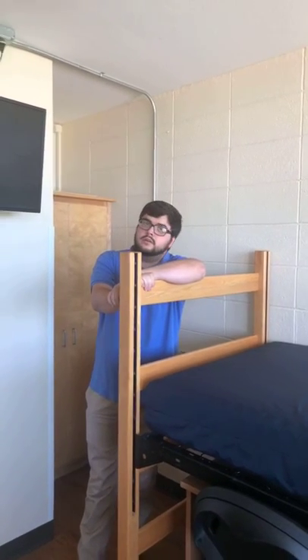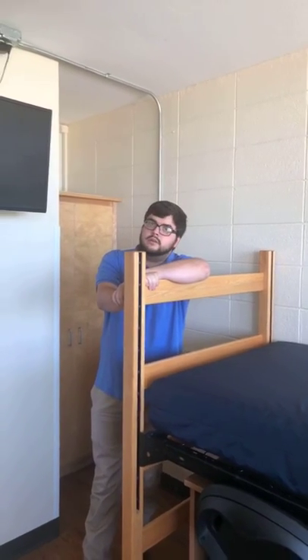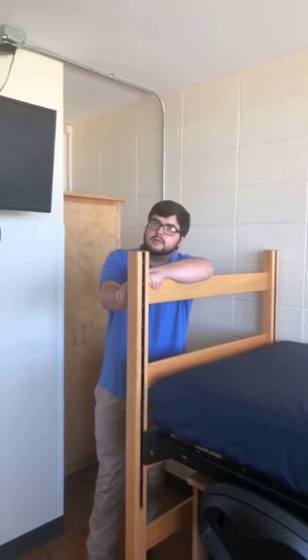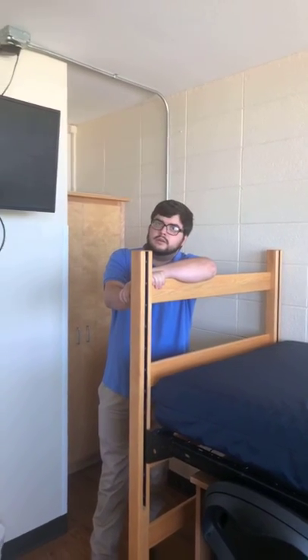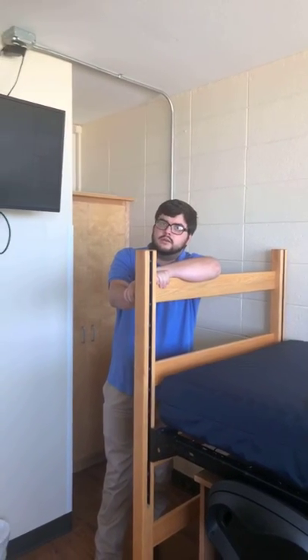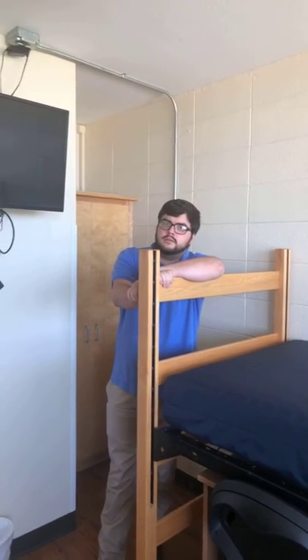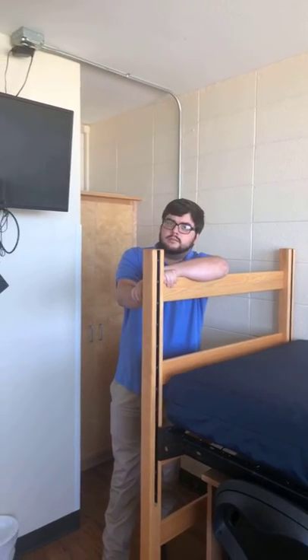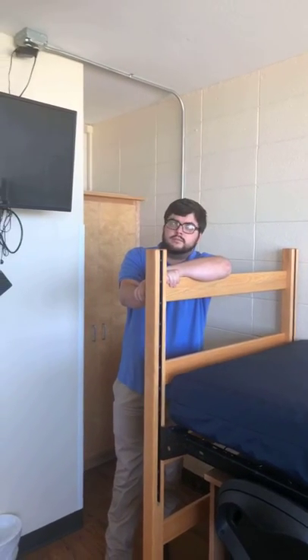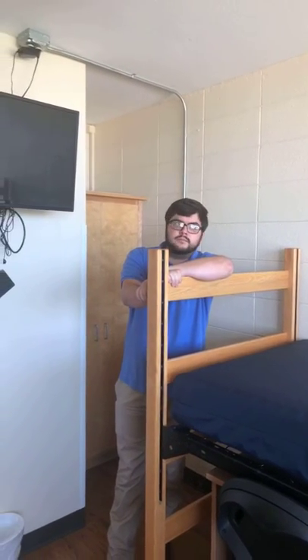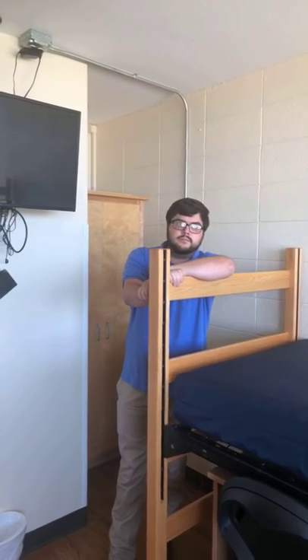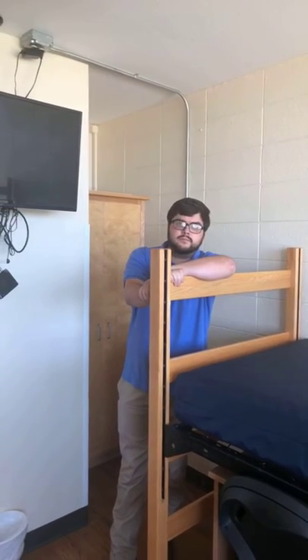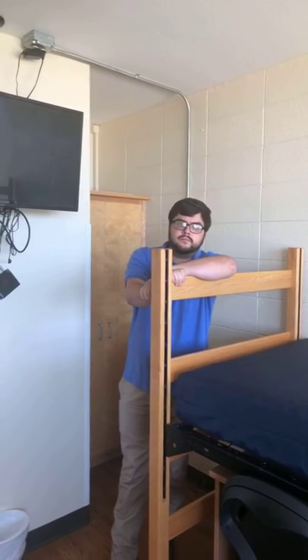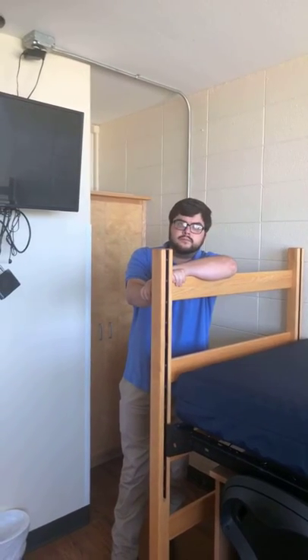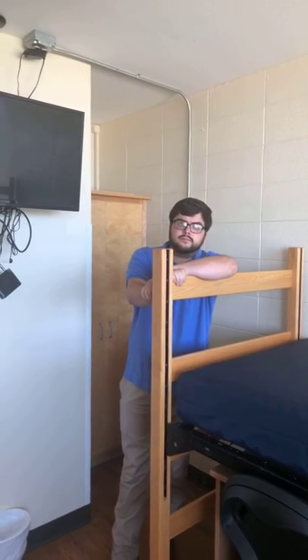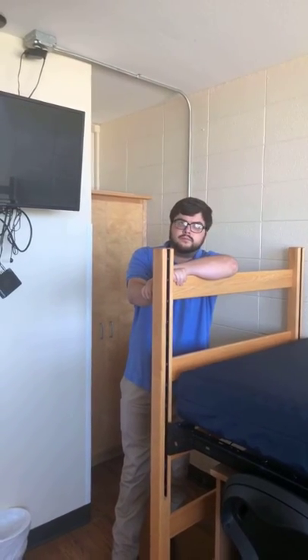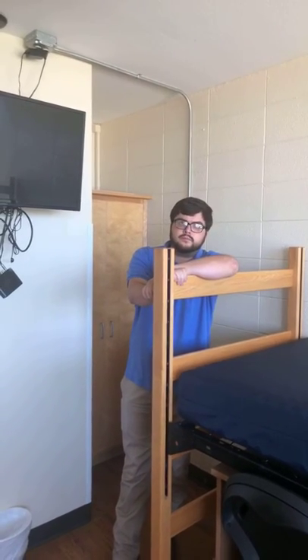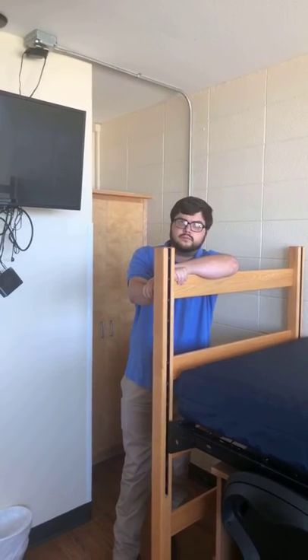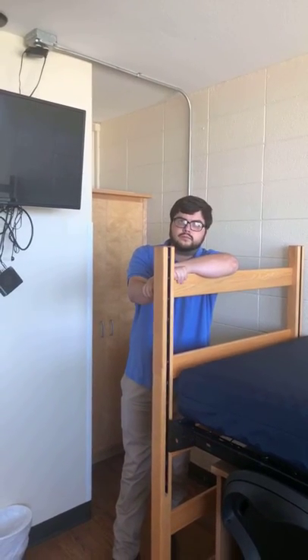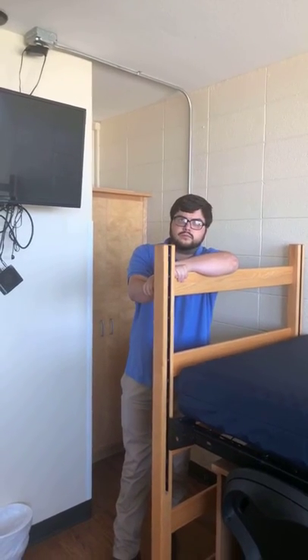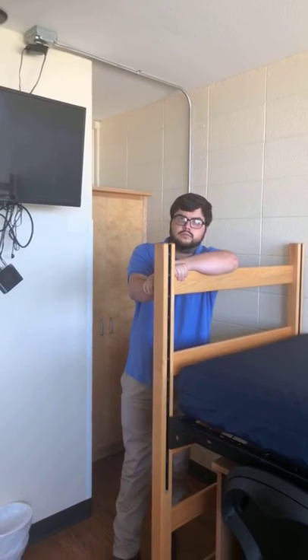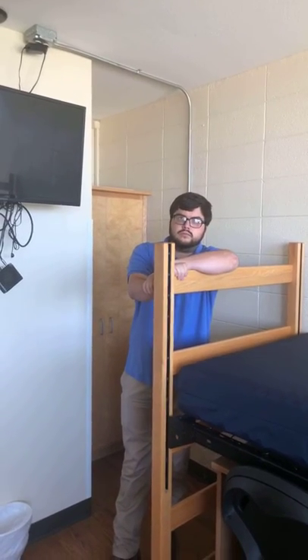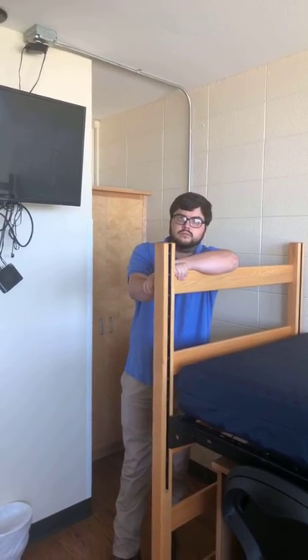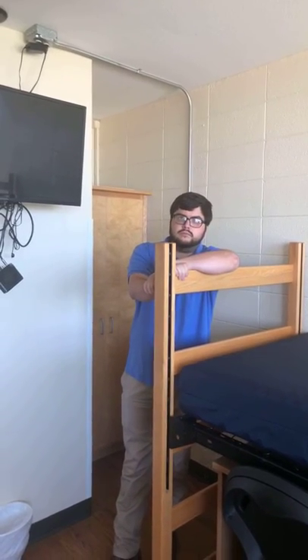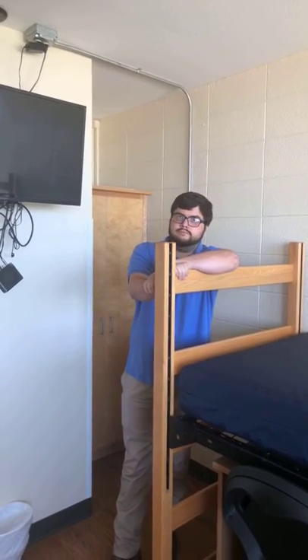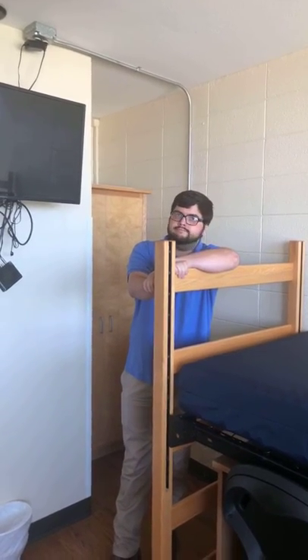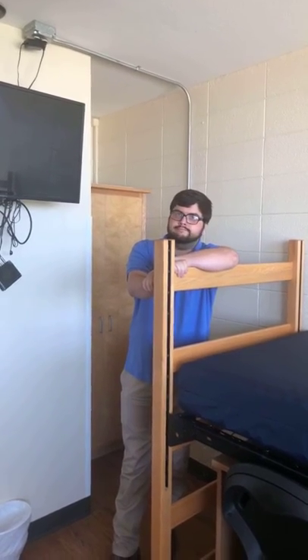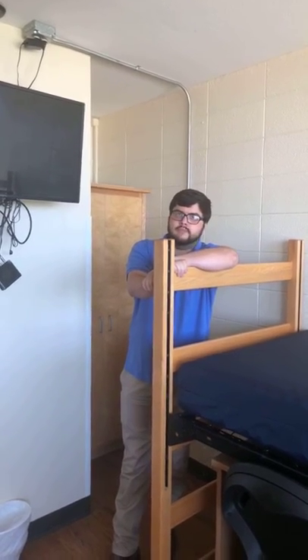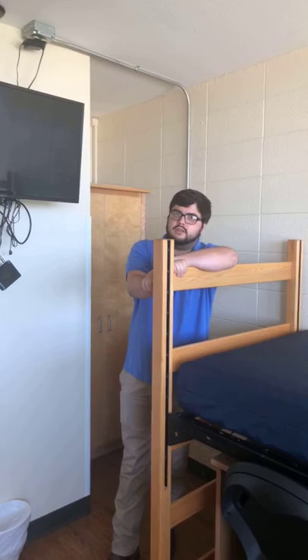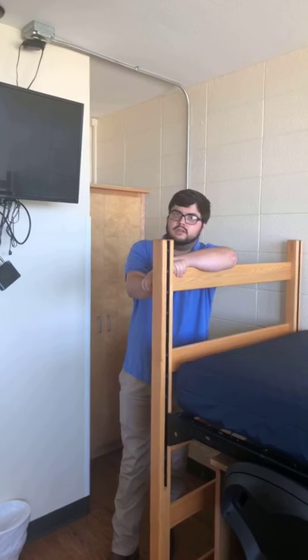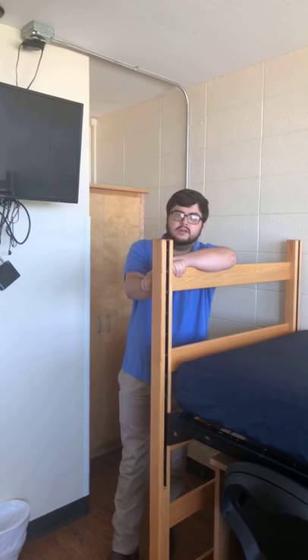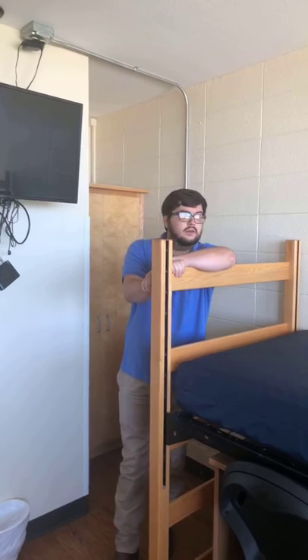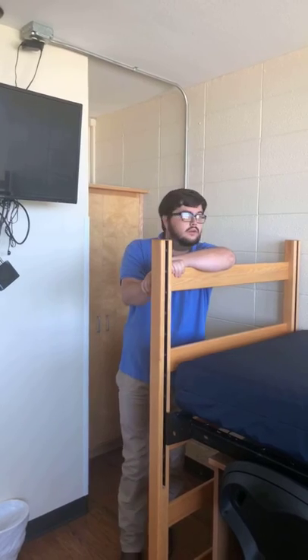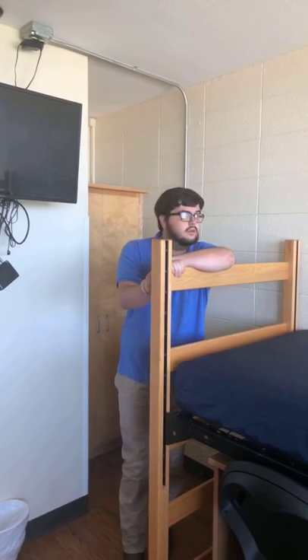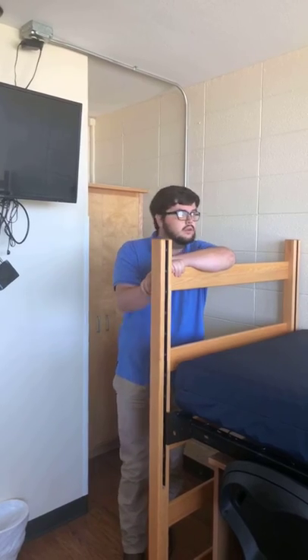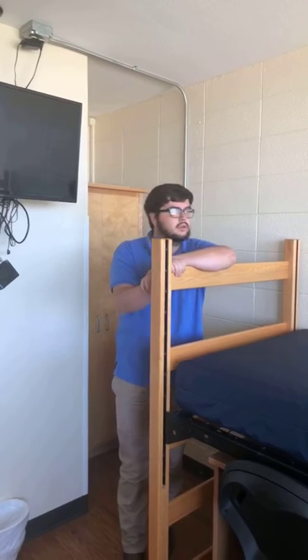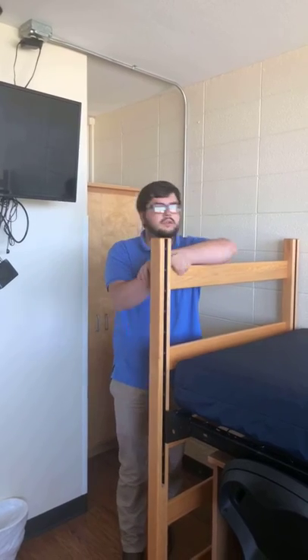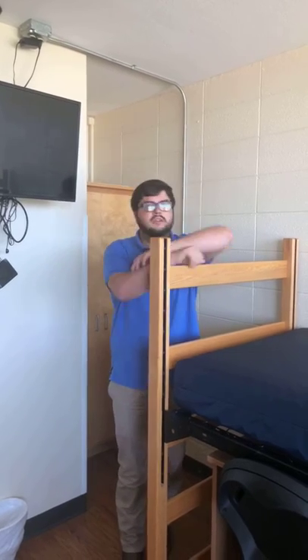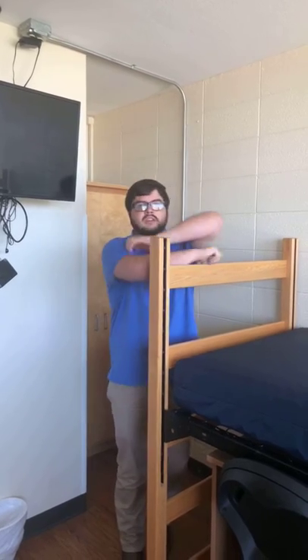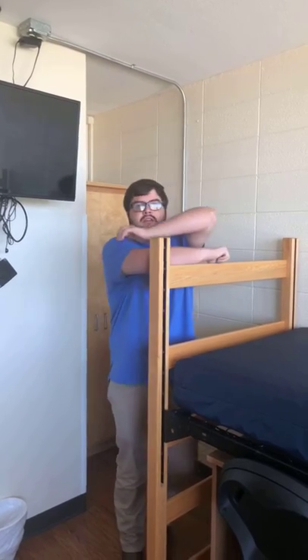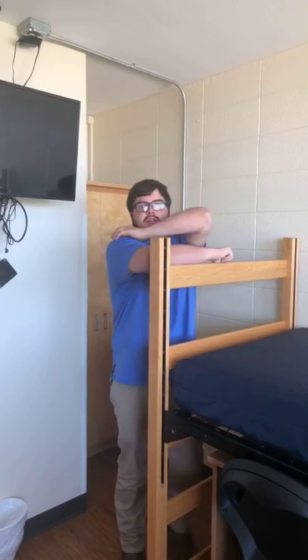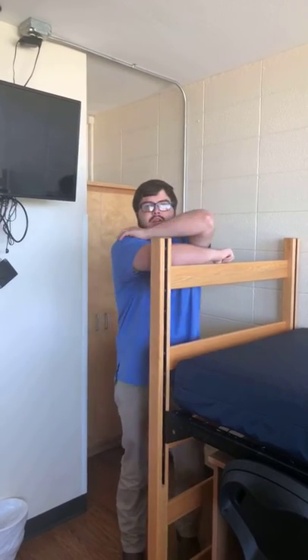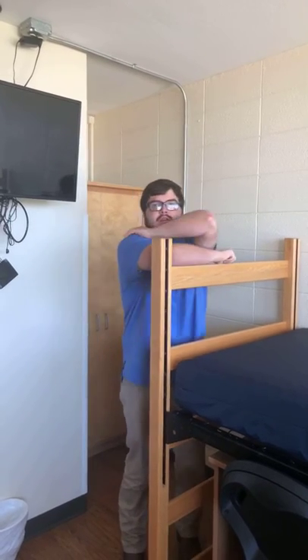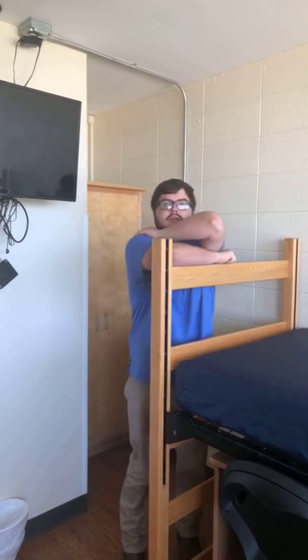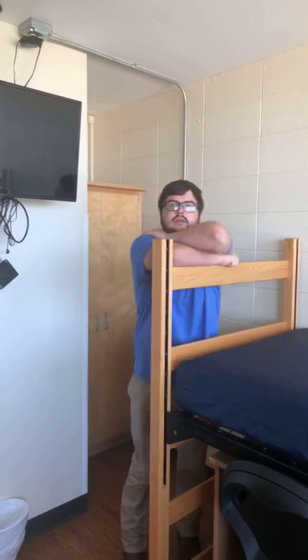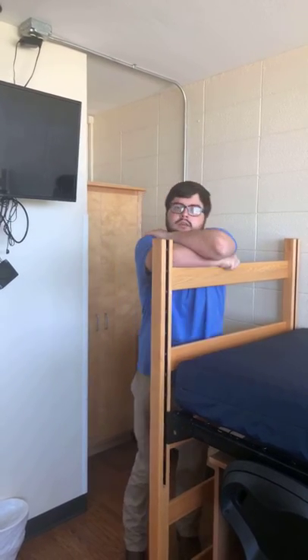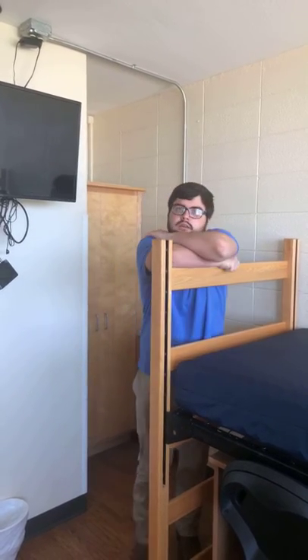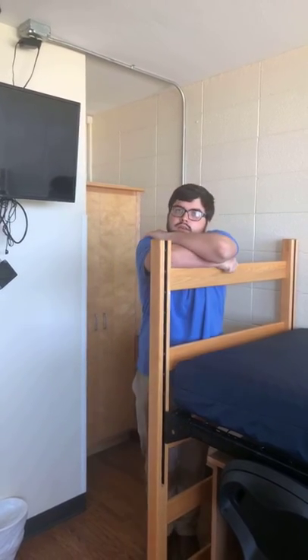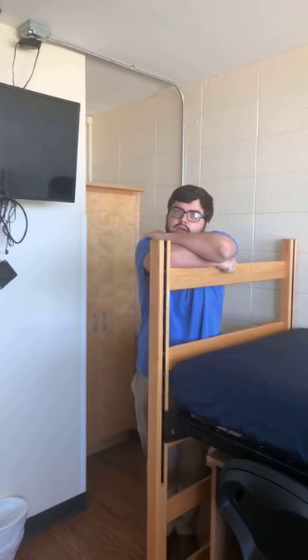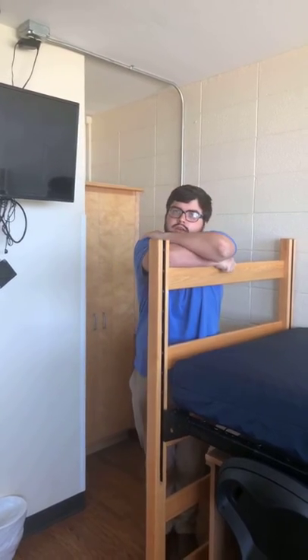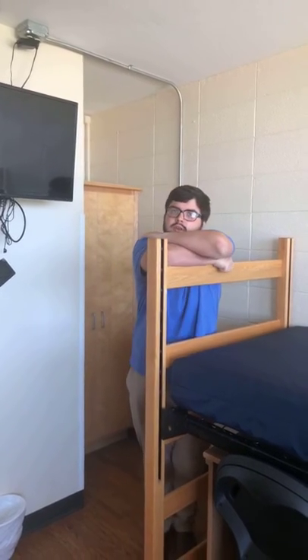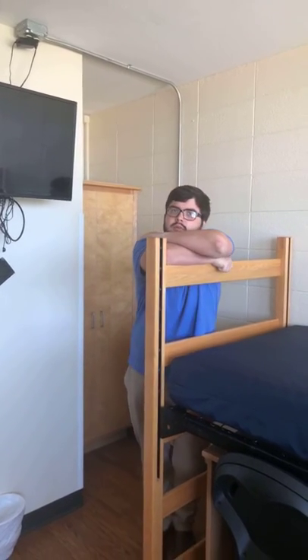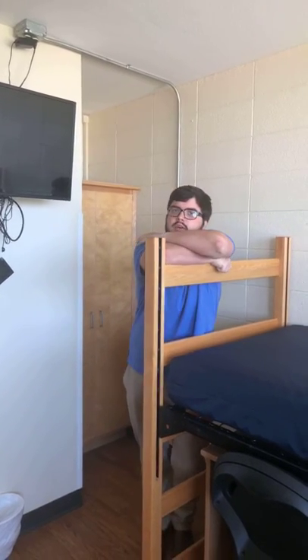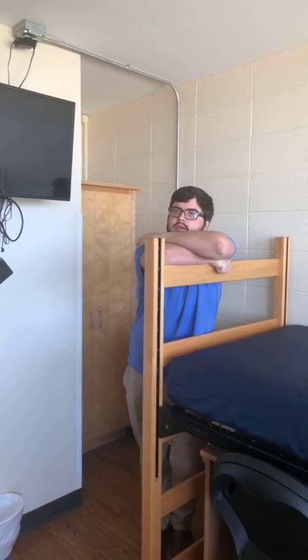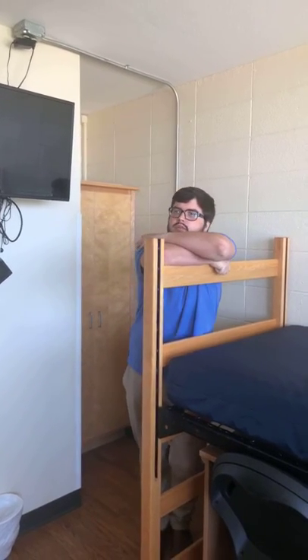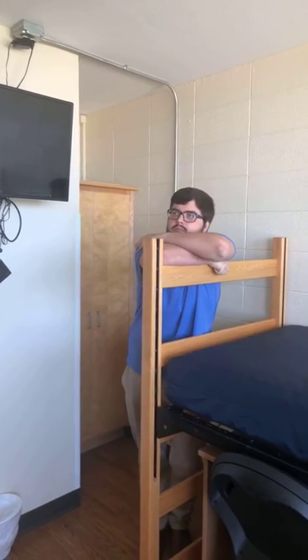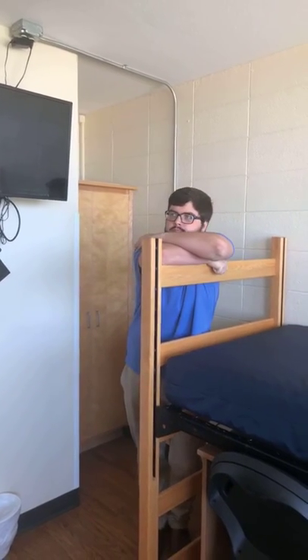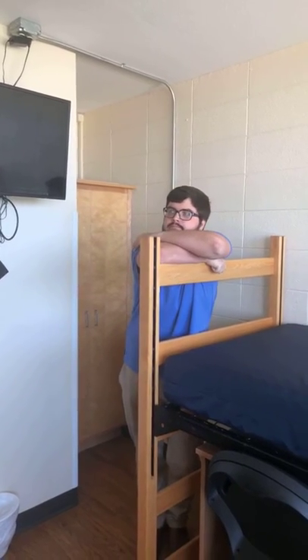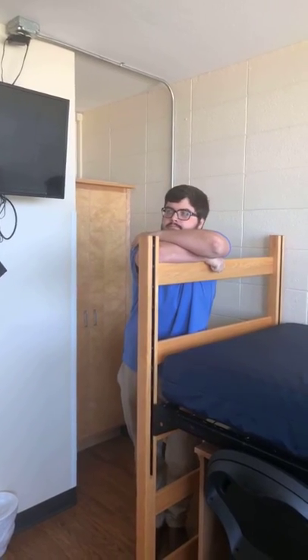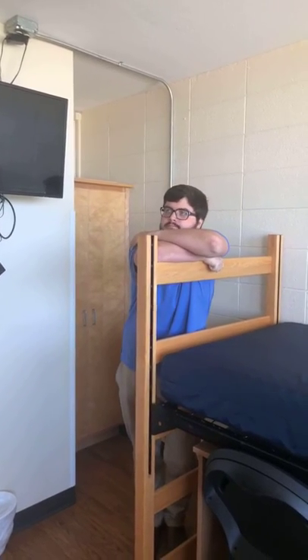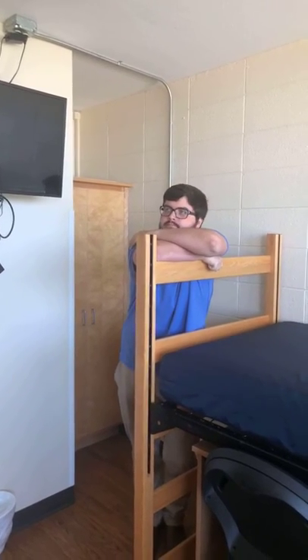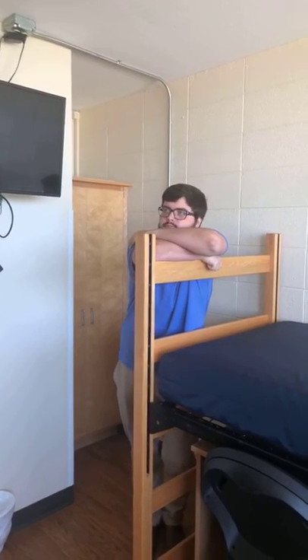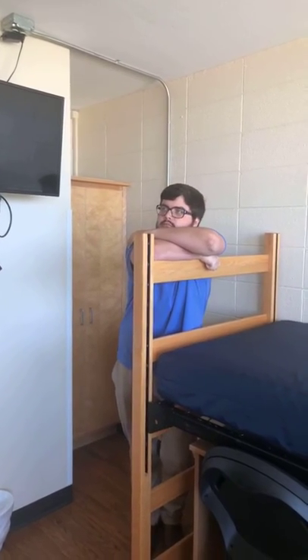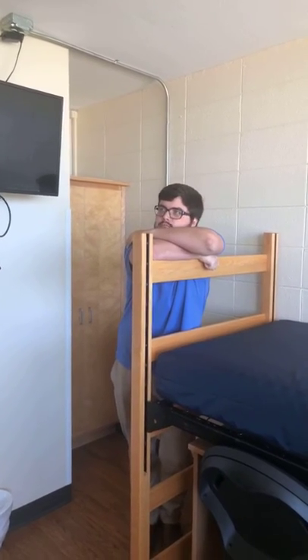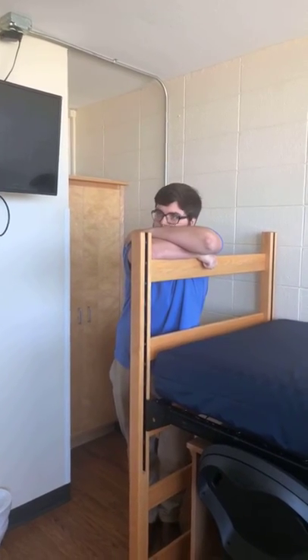Liz asks: can the bulletin board be taken down? It cannot, Liz, but you're welcome to put things over it as long as you don't damage the property.